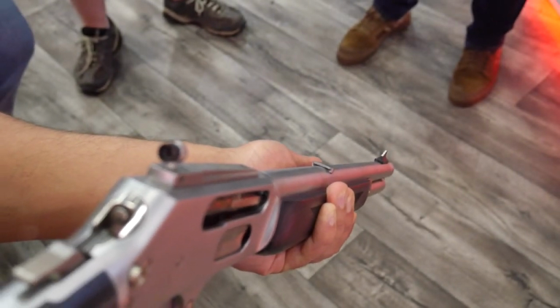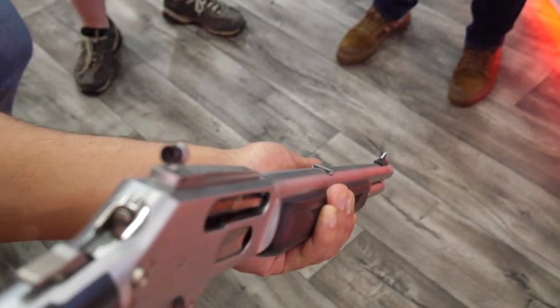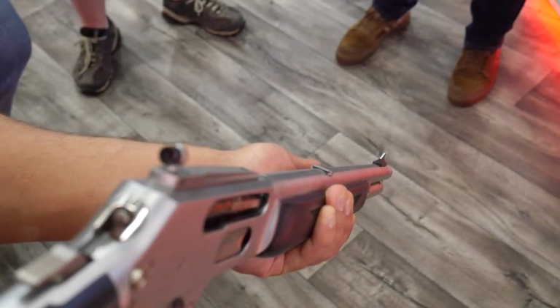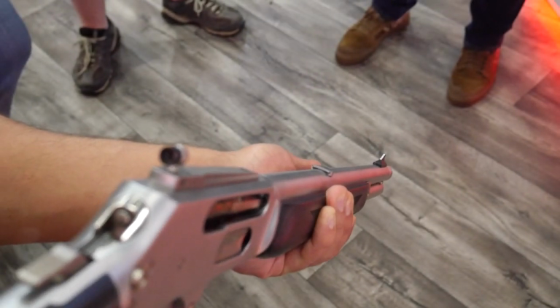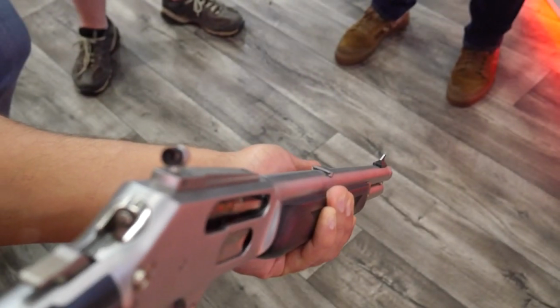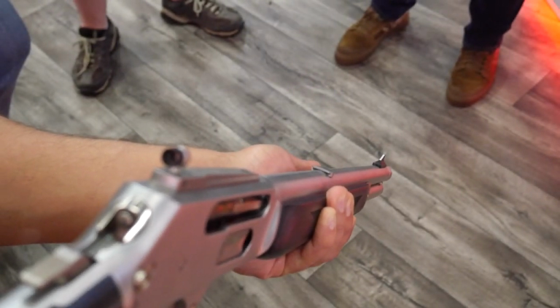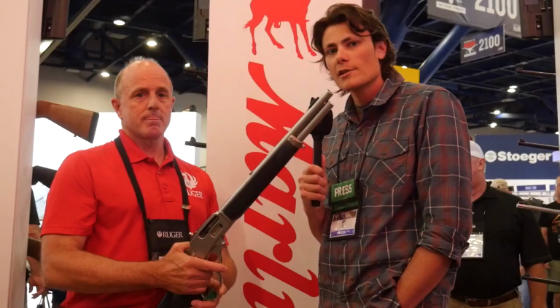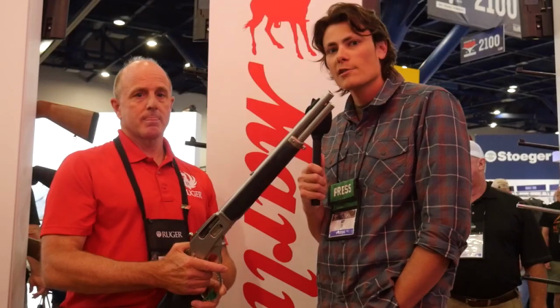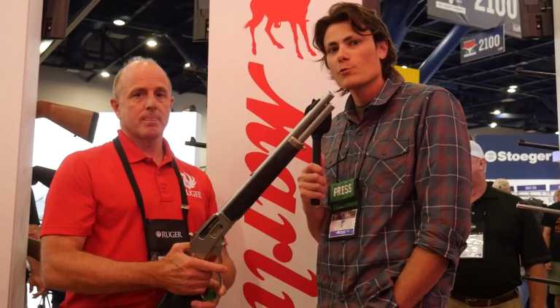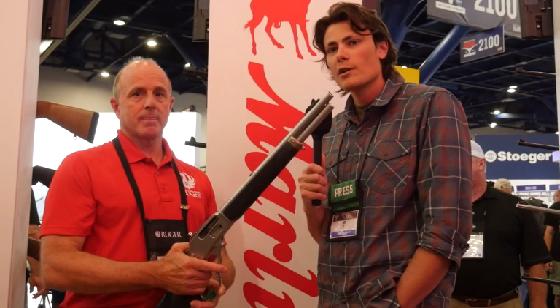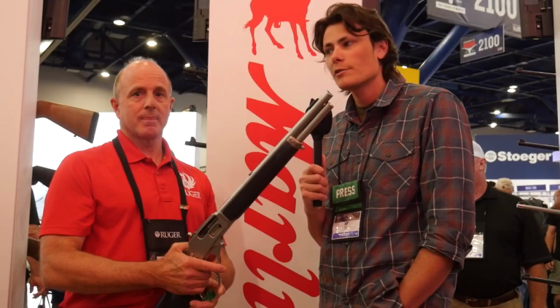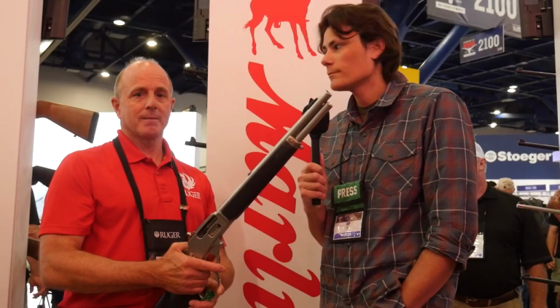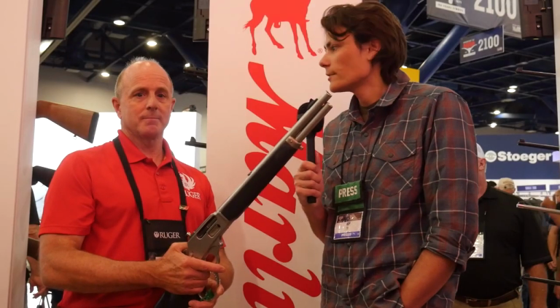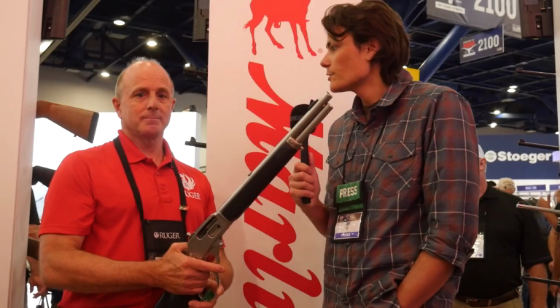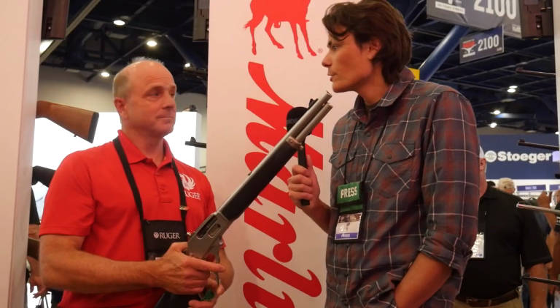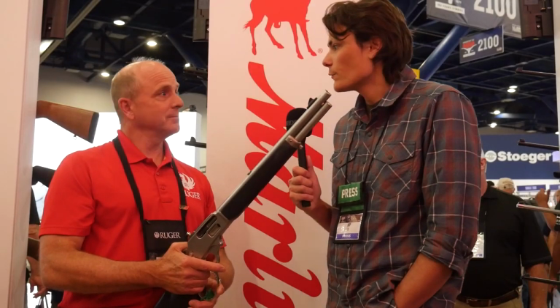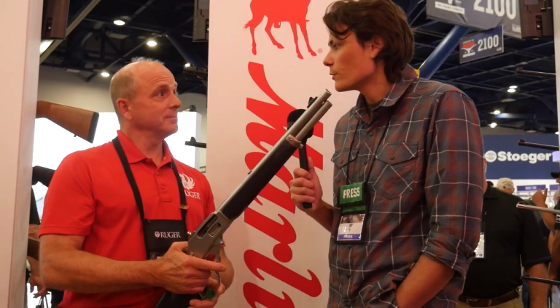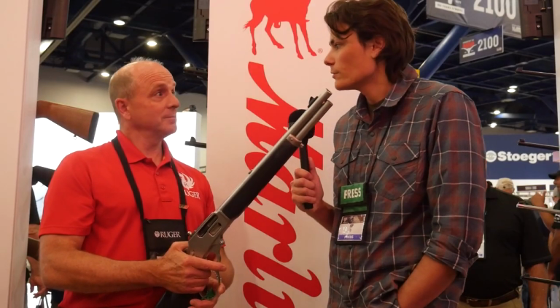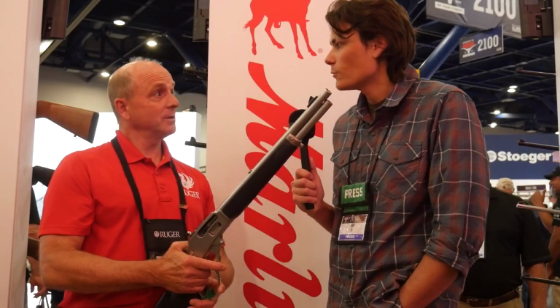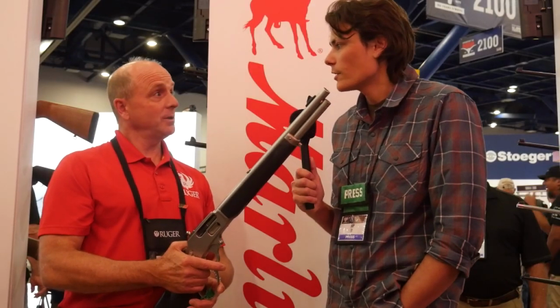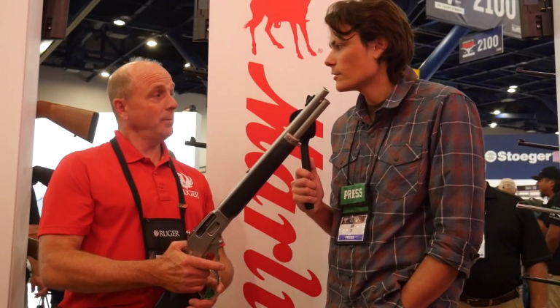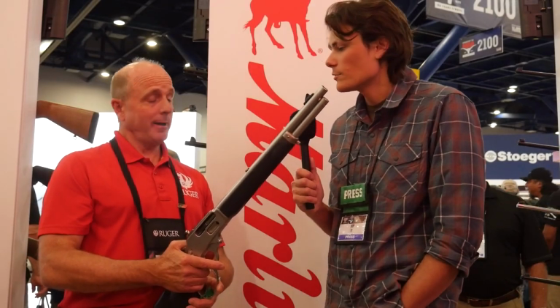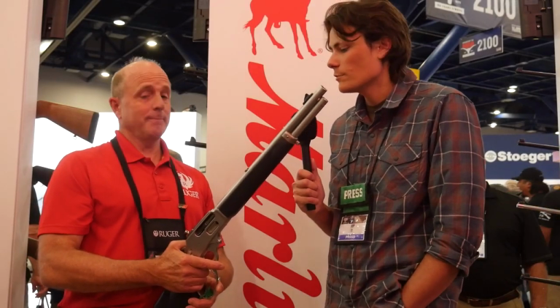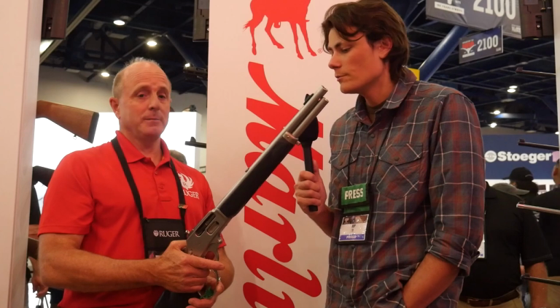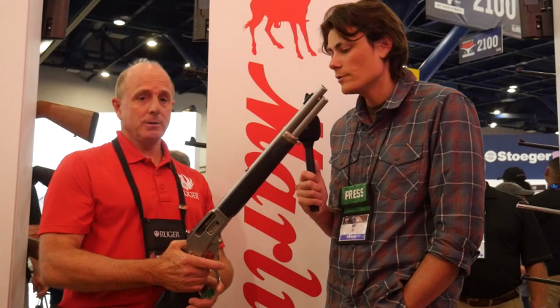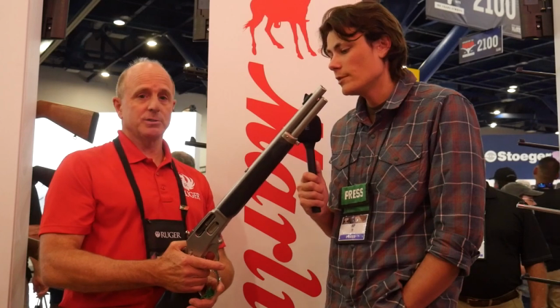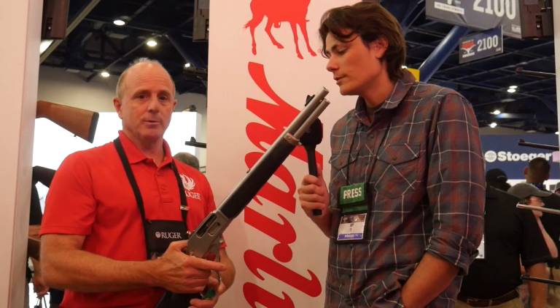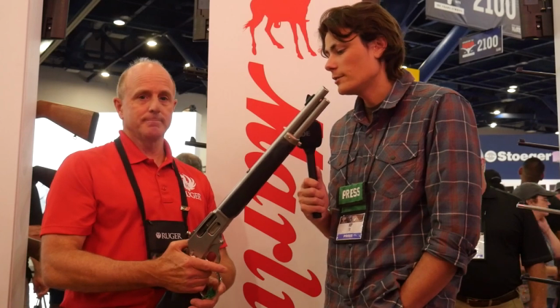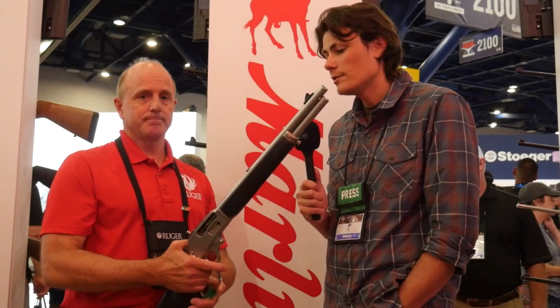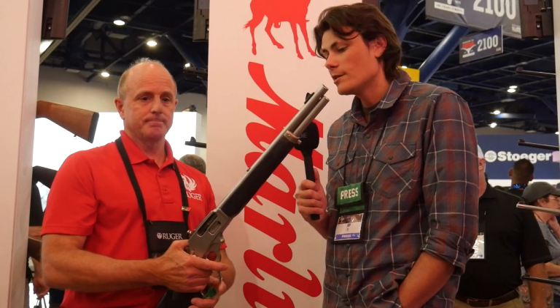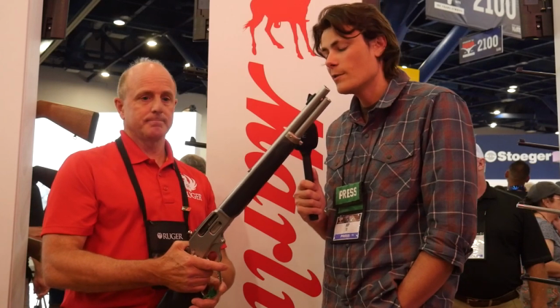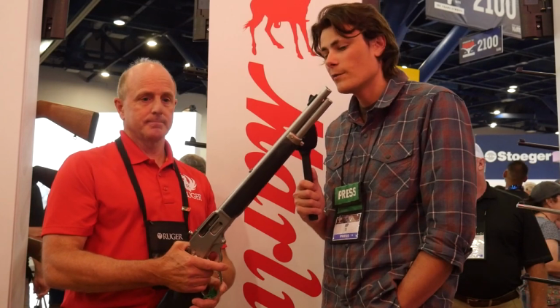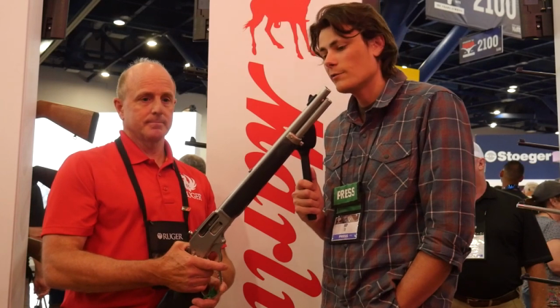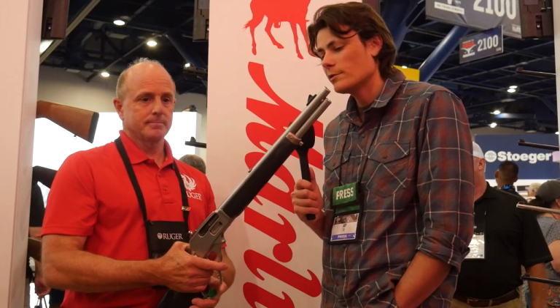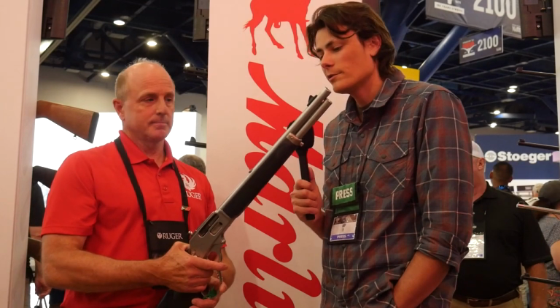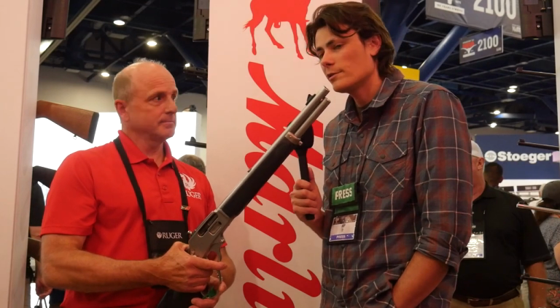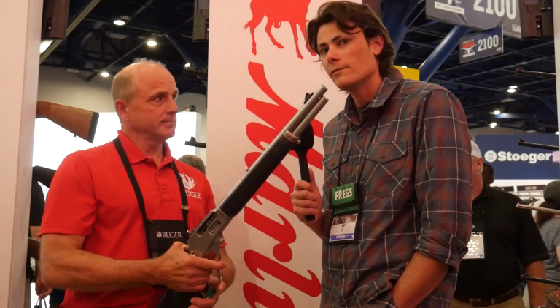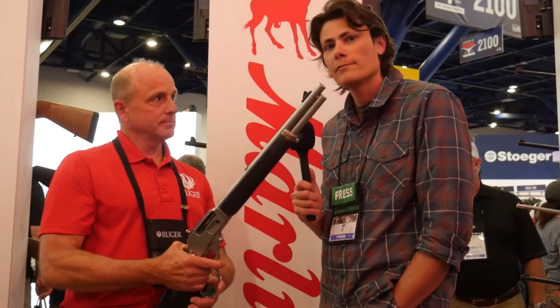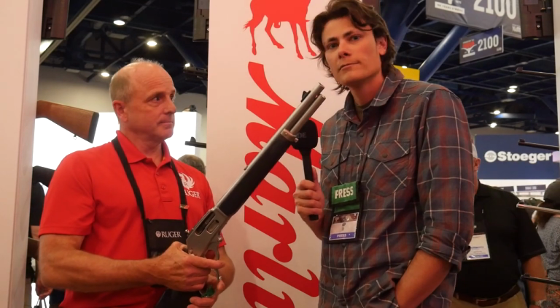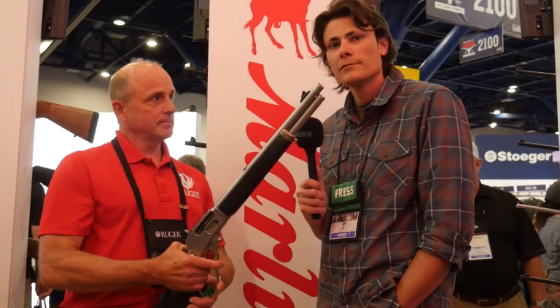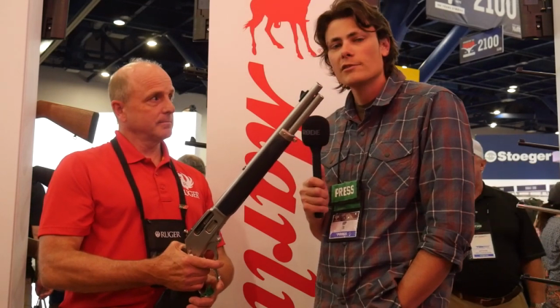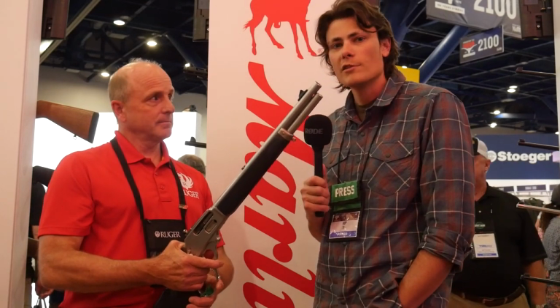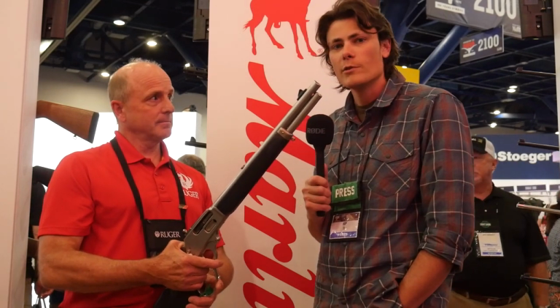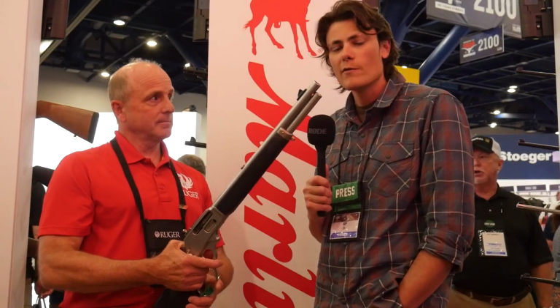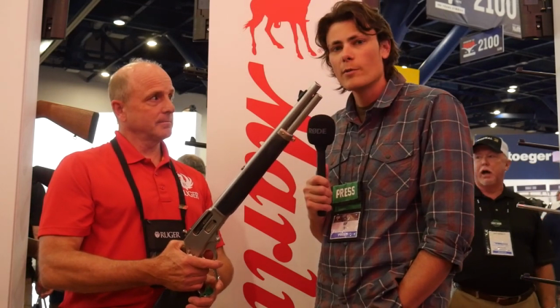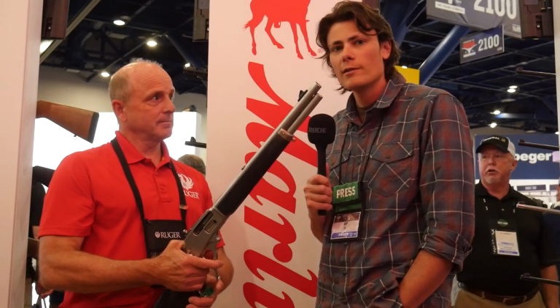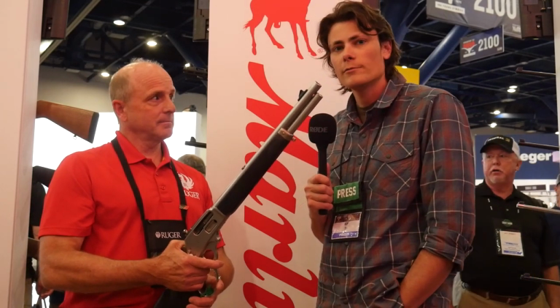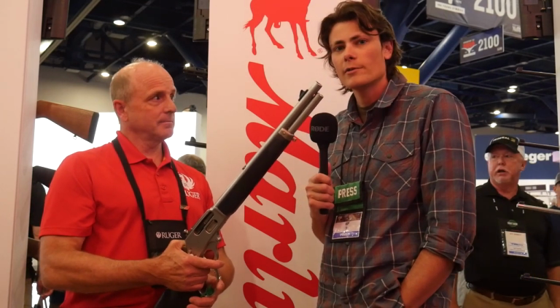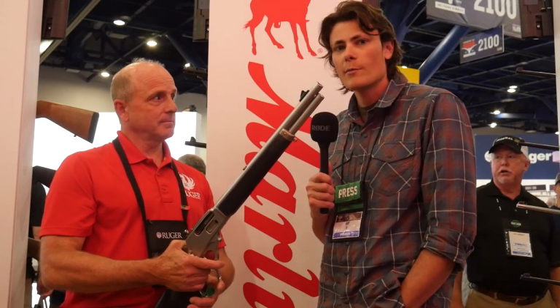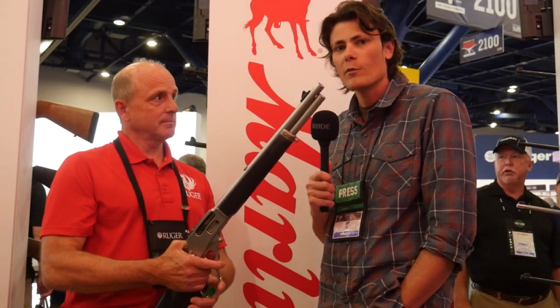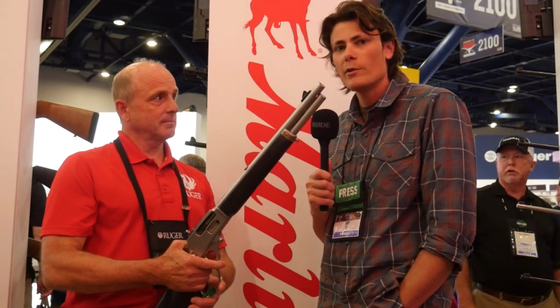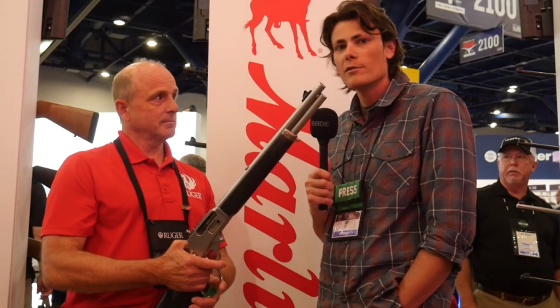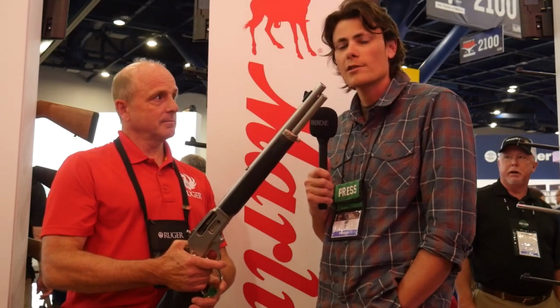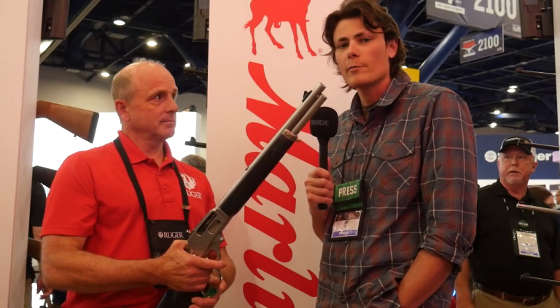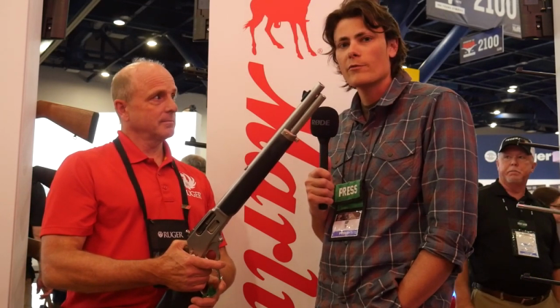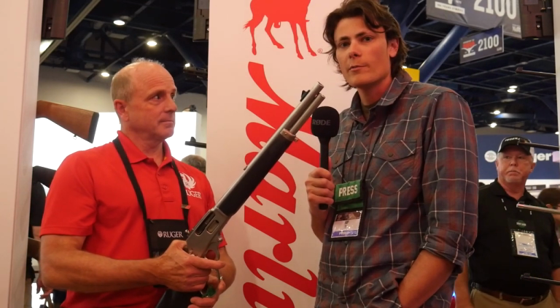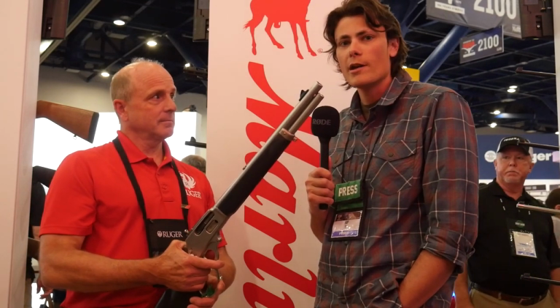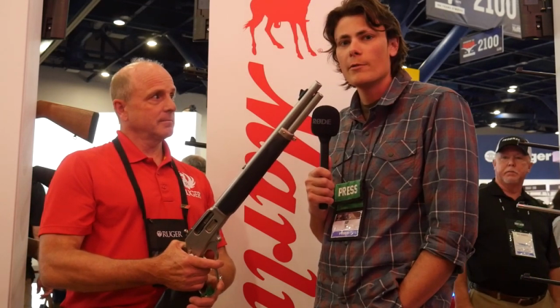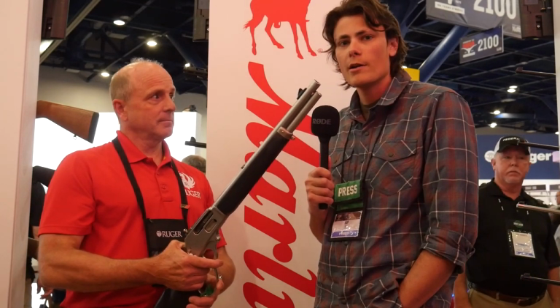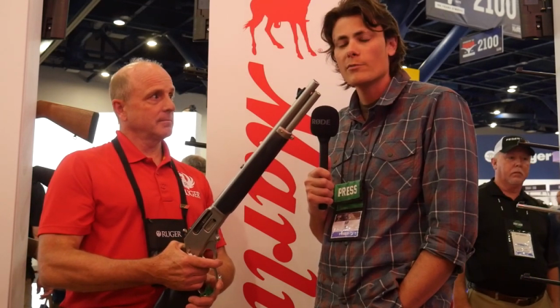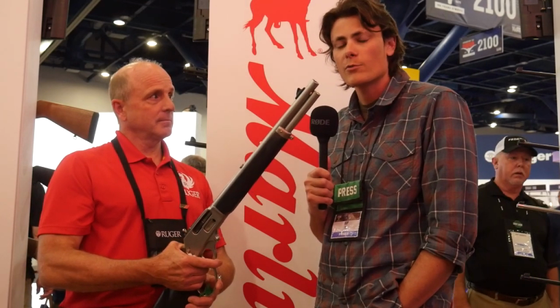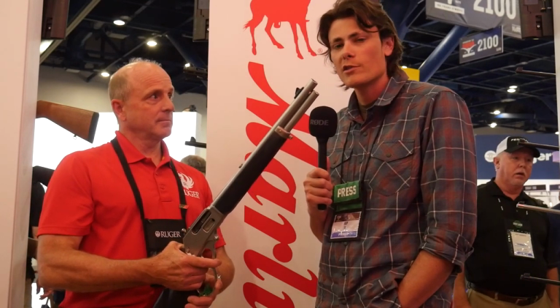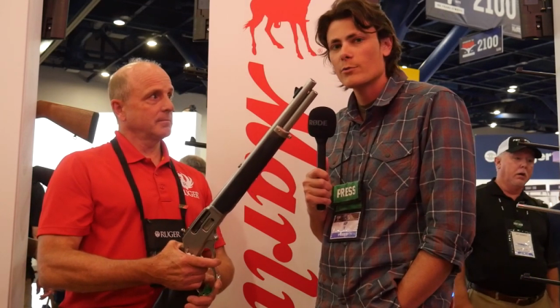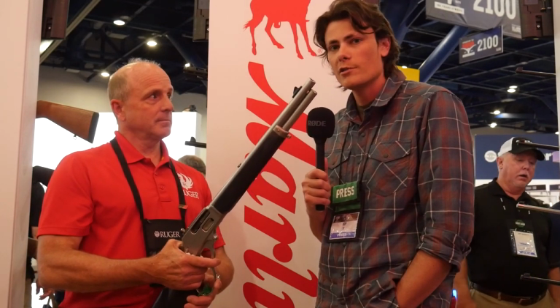Awesome. Thanks guys for watching. Thanks Eric for walking us through the 1895 series. Stay tuned — we've got more videos coming from NRAAM 2022.